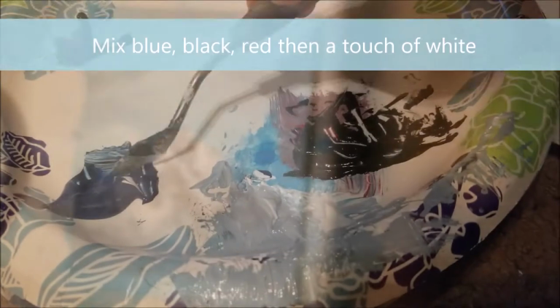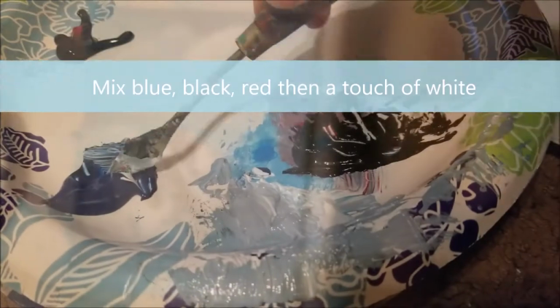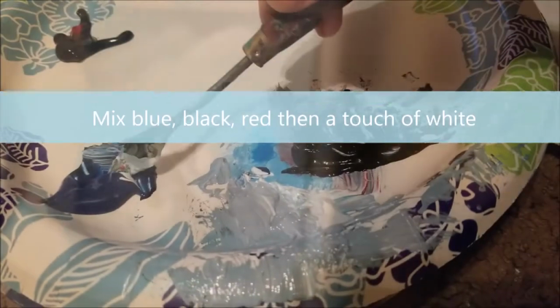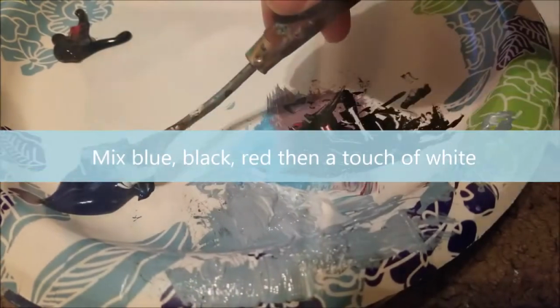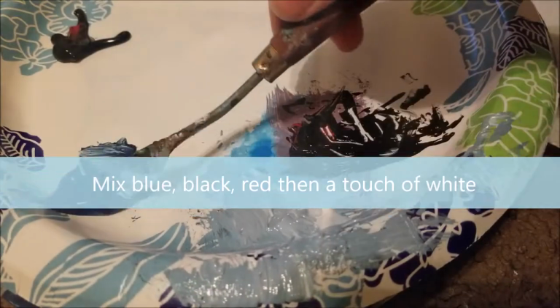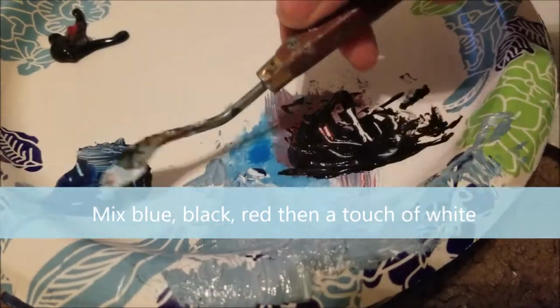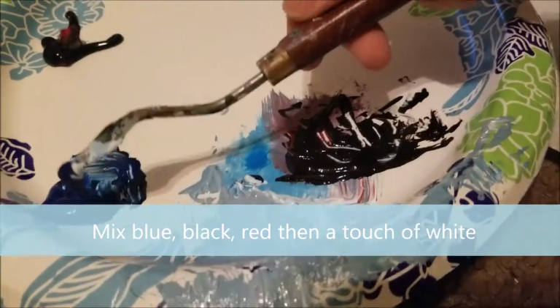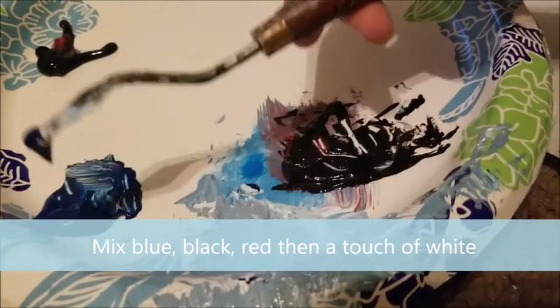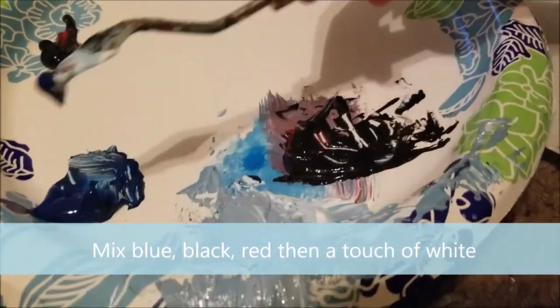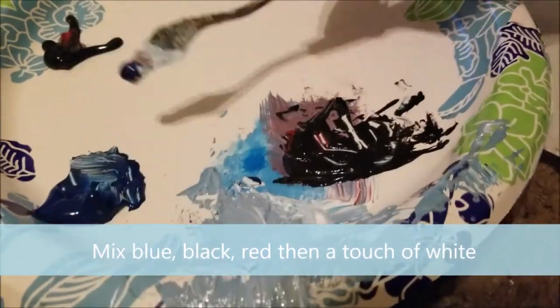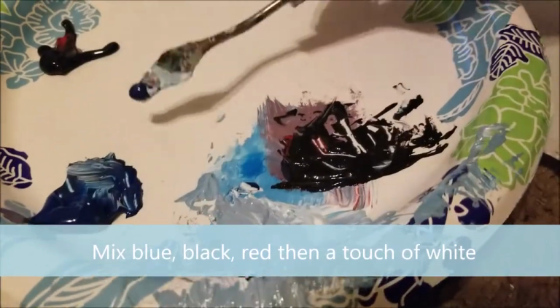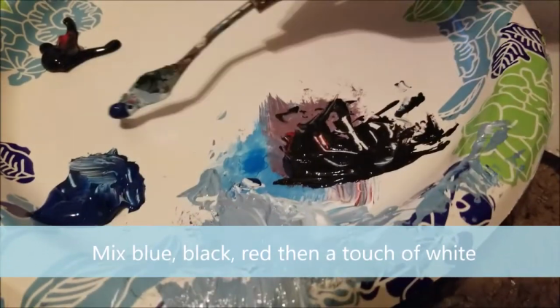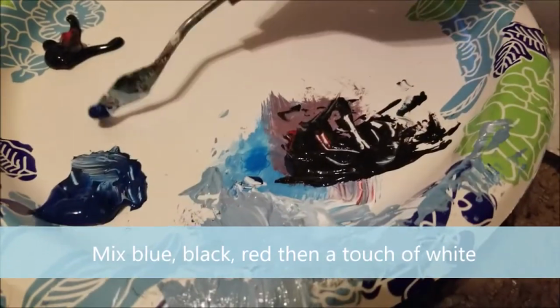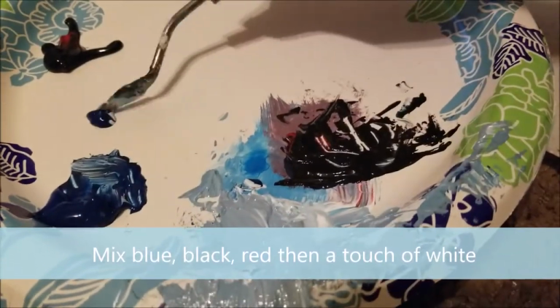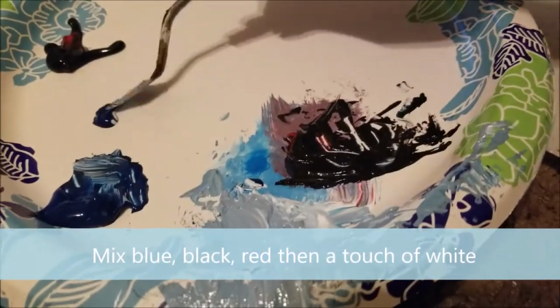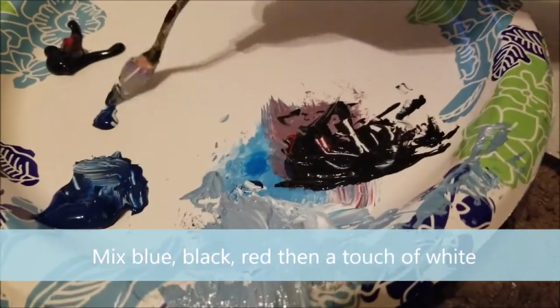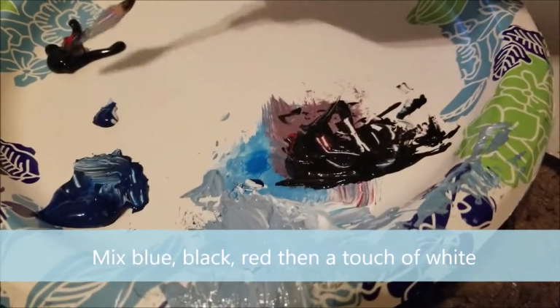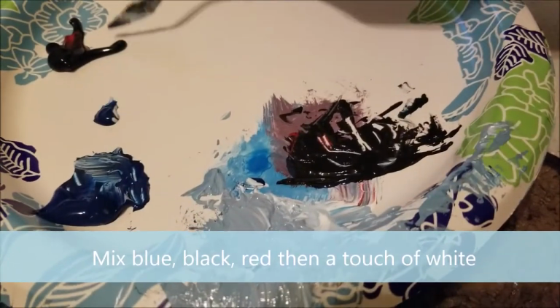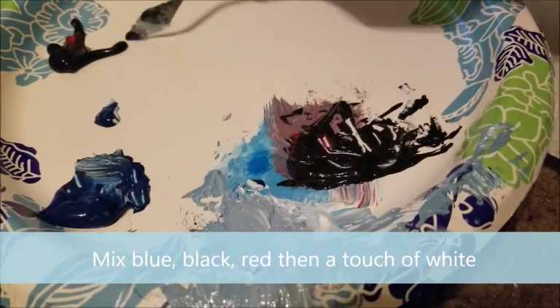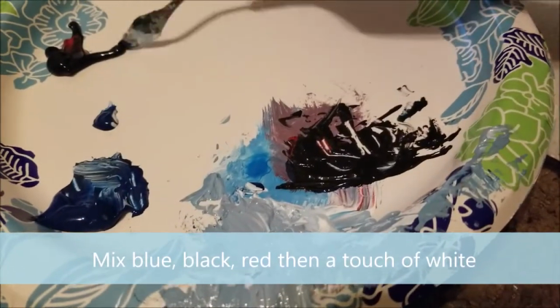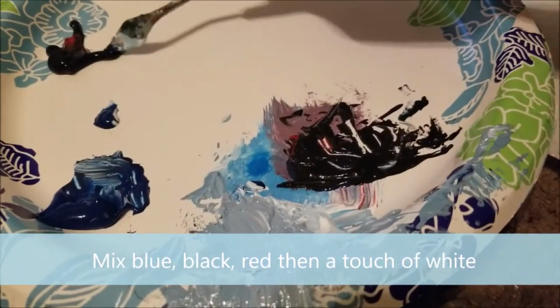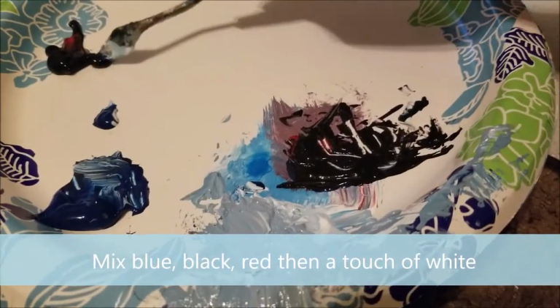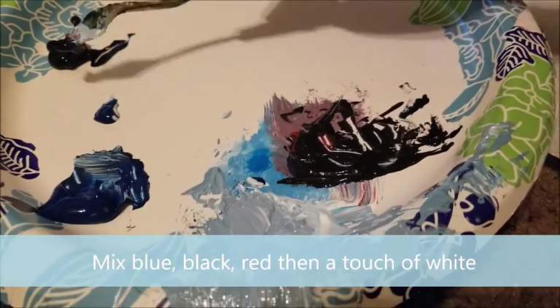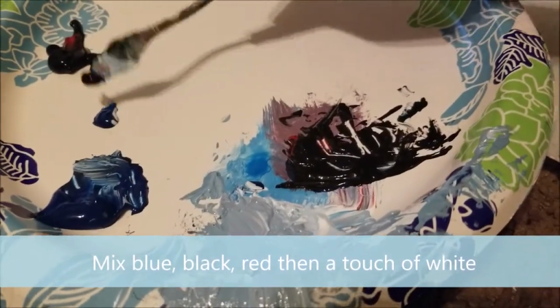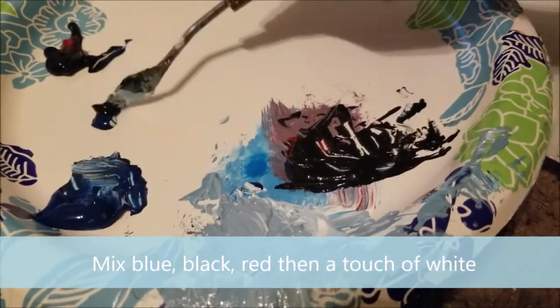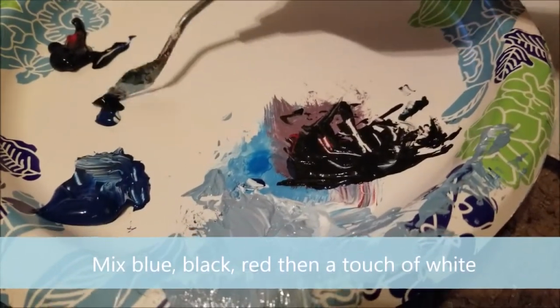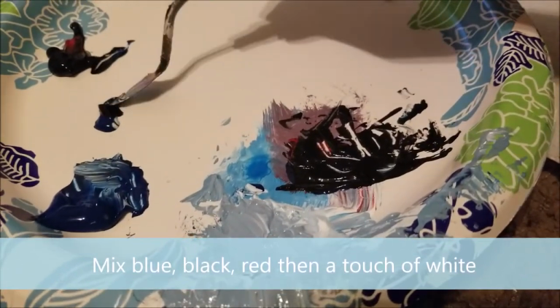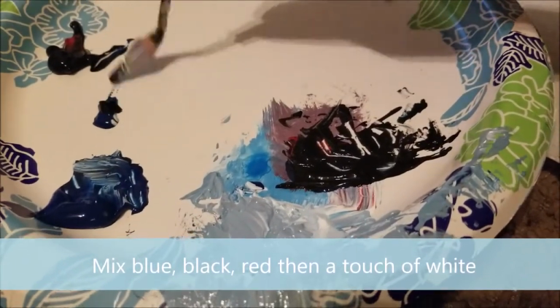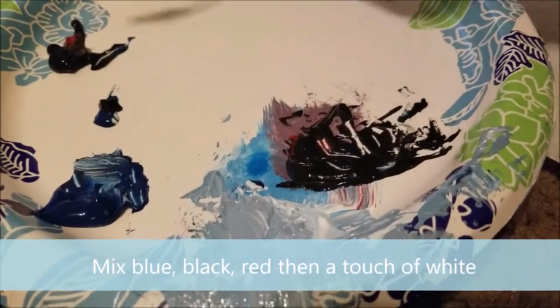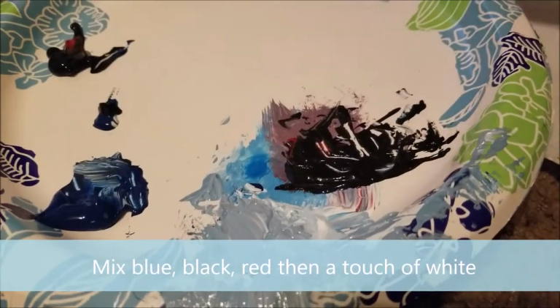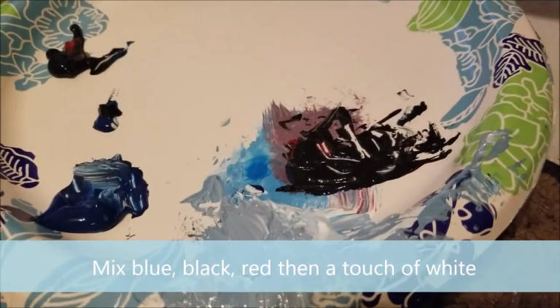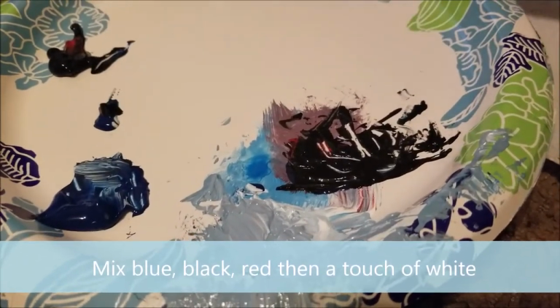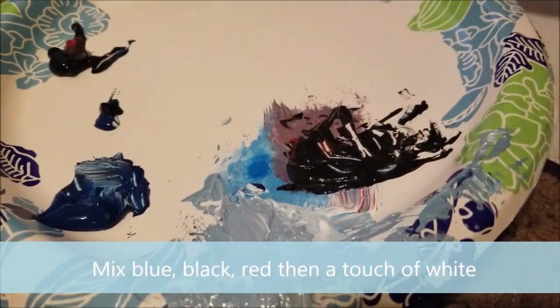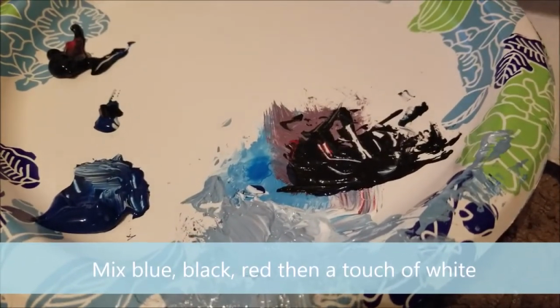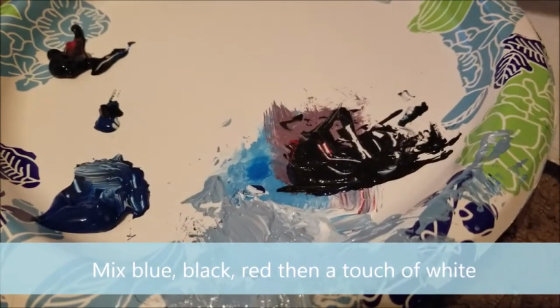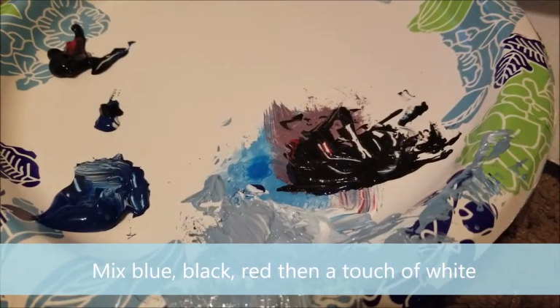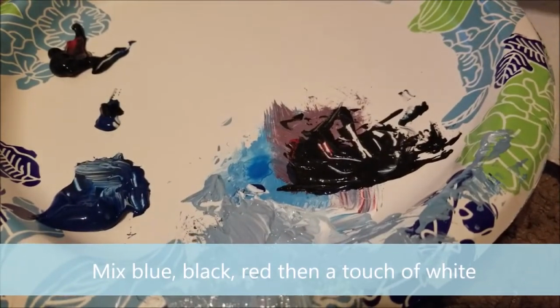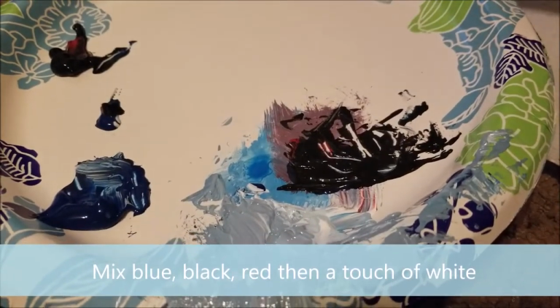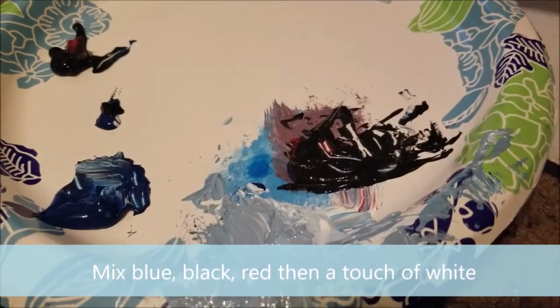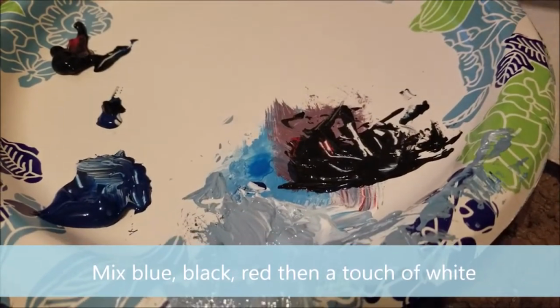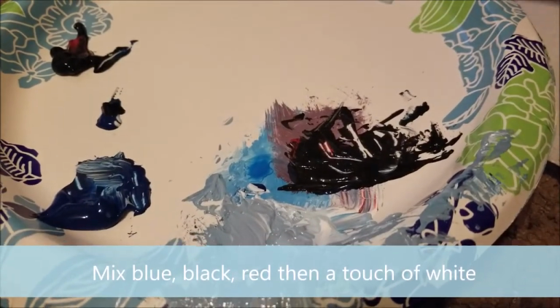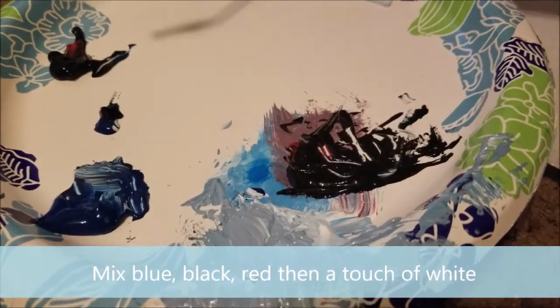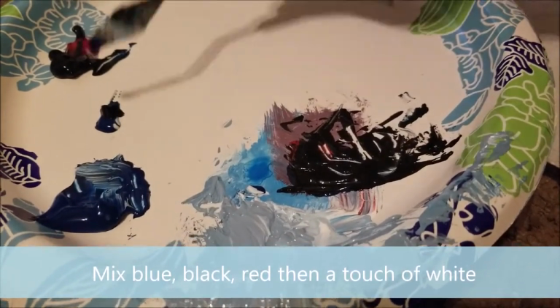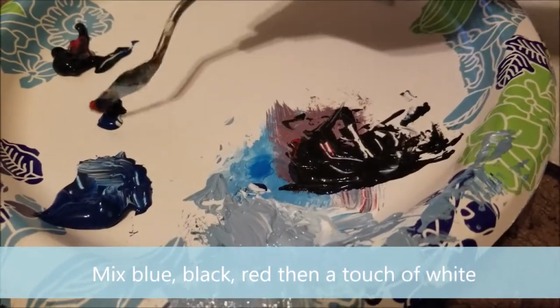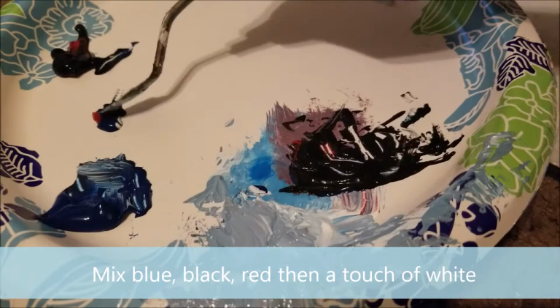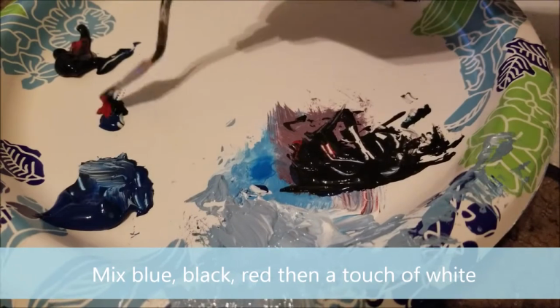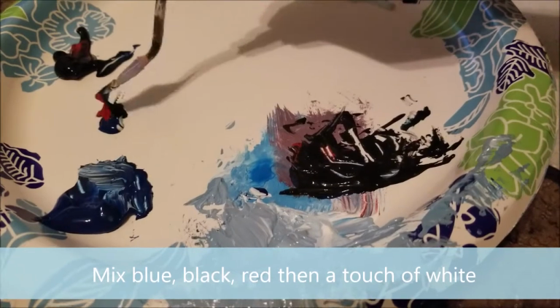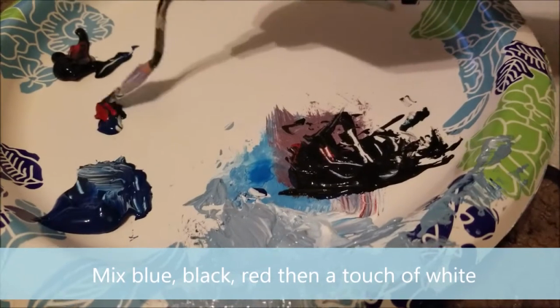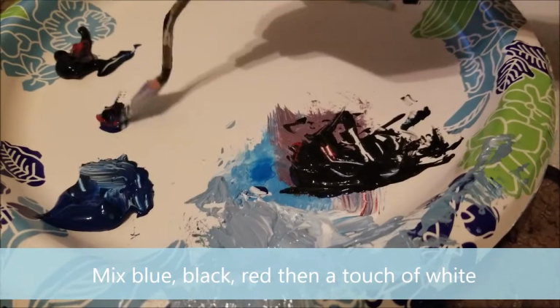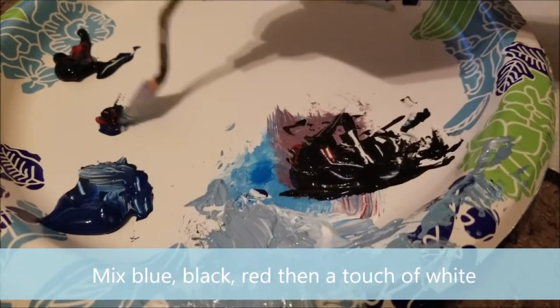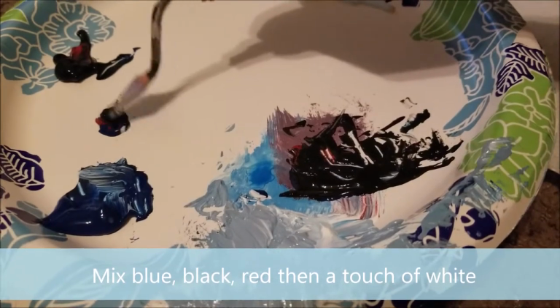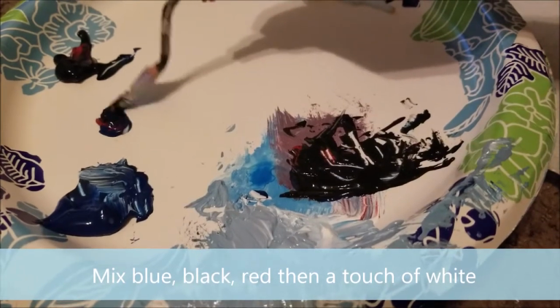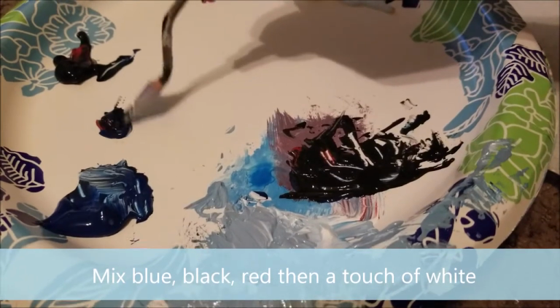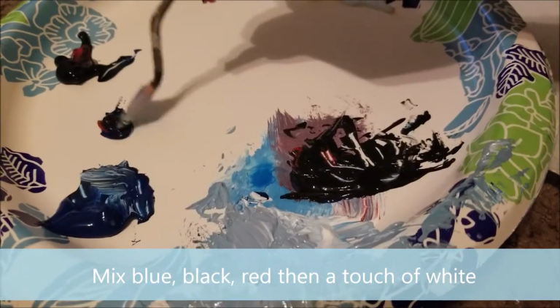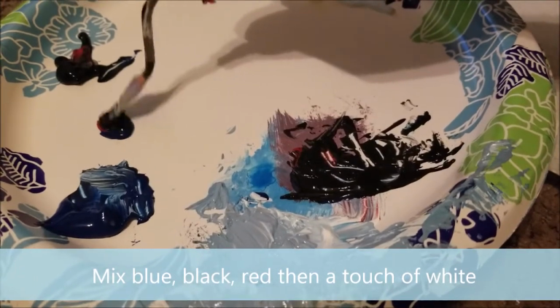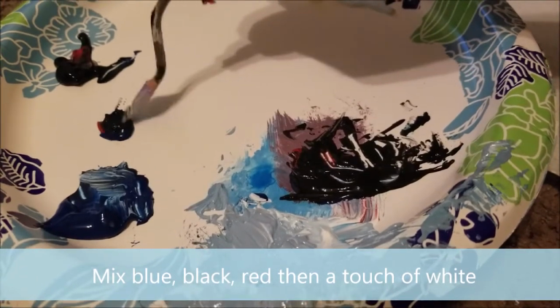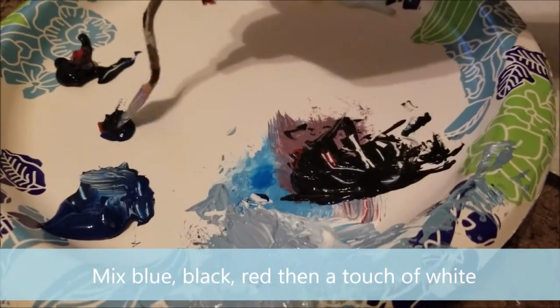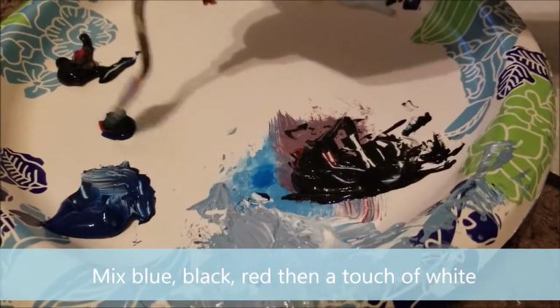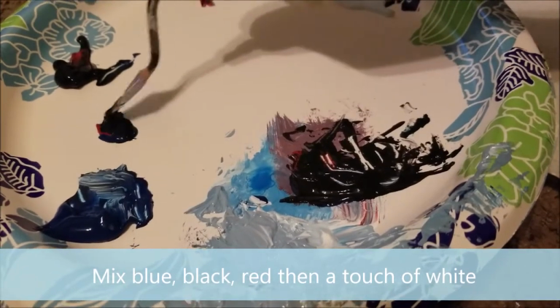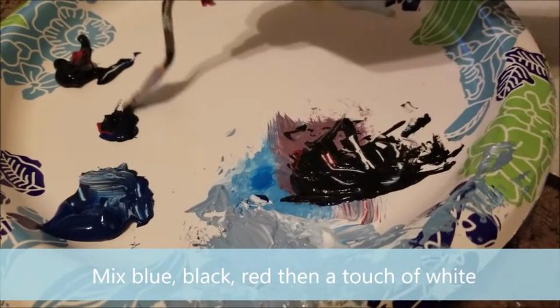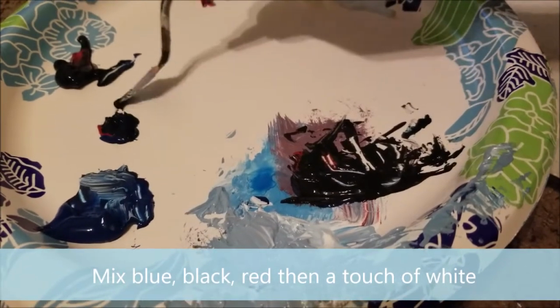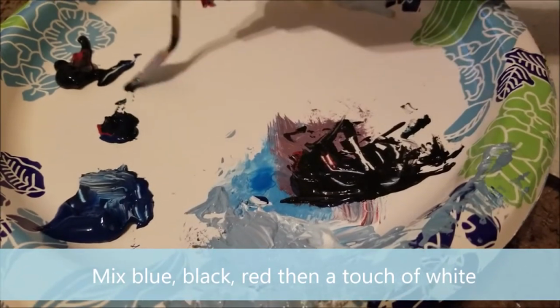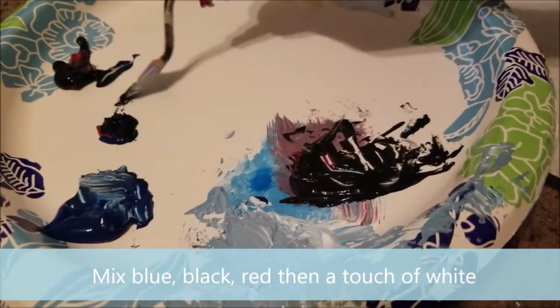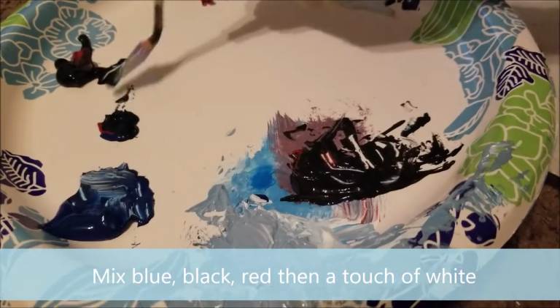Now we're going to create our colors for the trees that are way in the background. Mix some blue, black, red, and then just a touch of white.